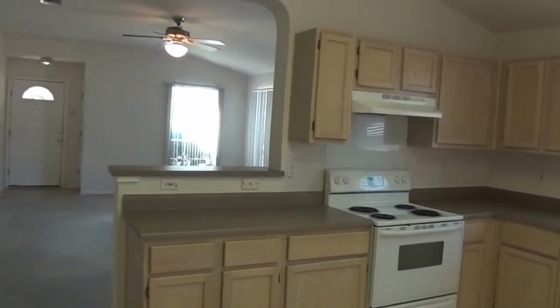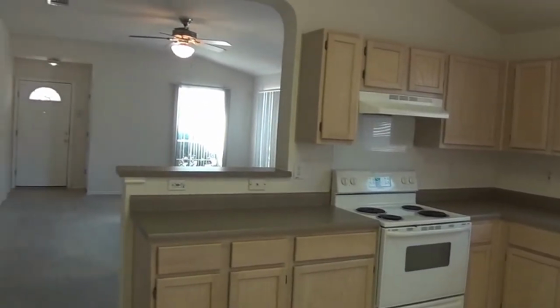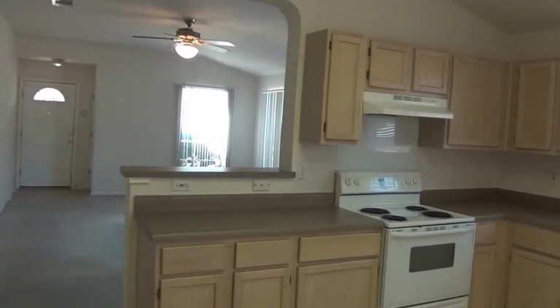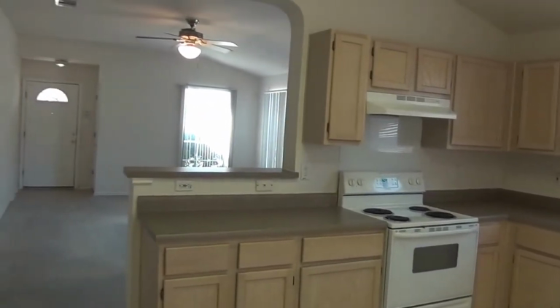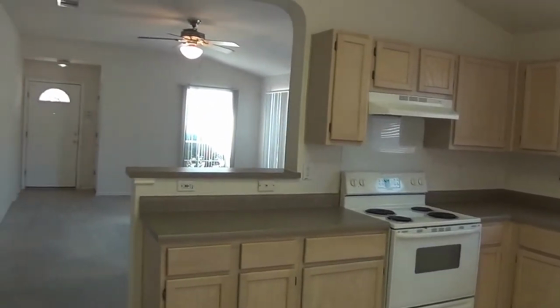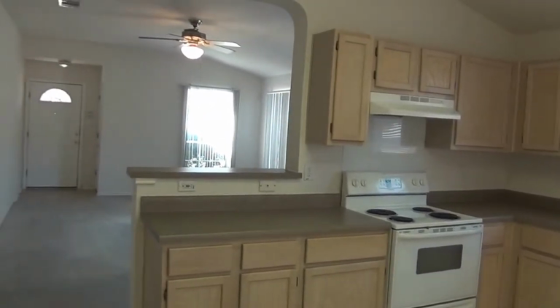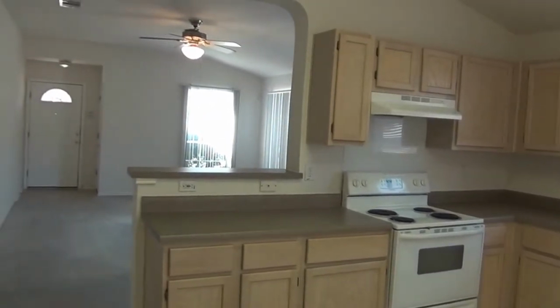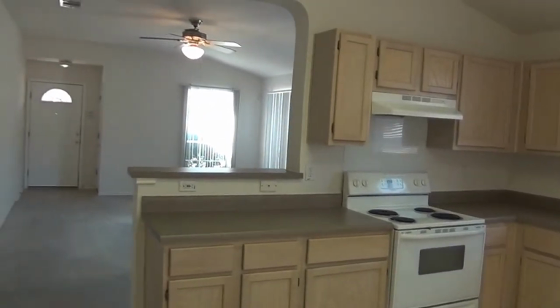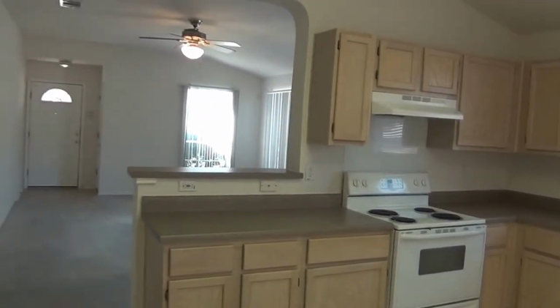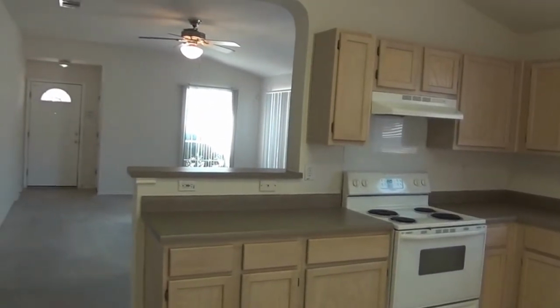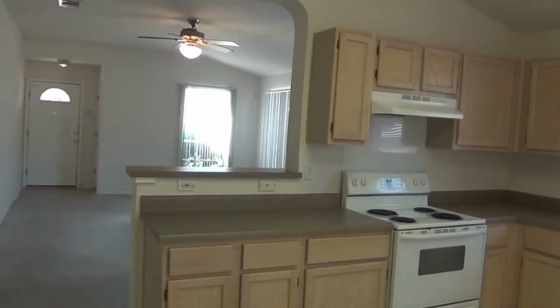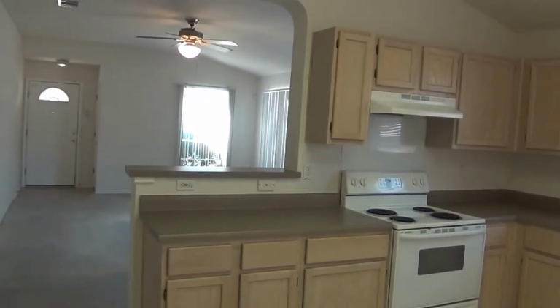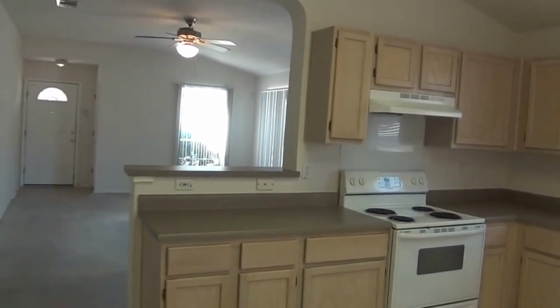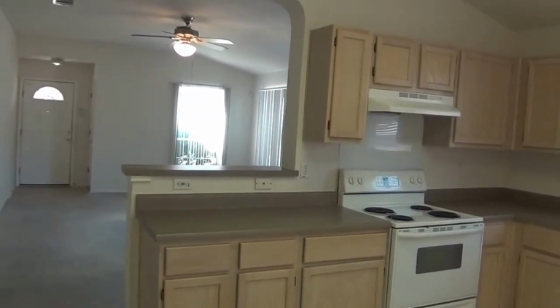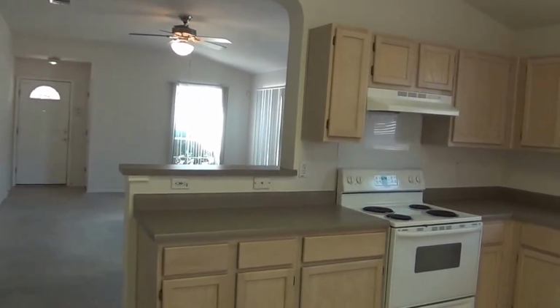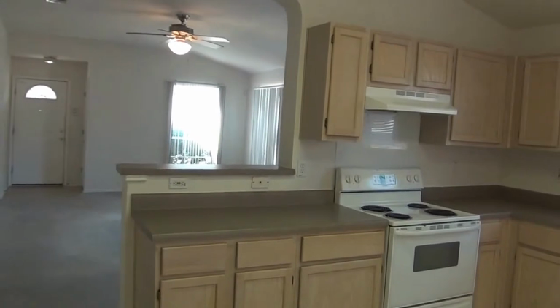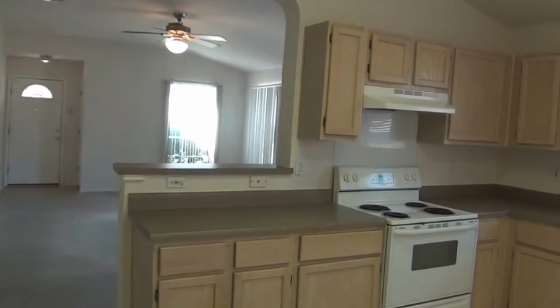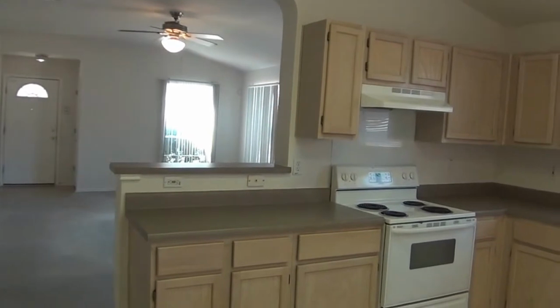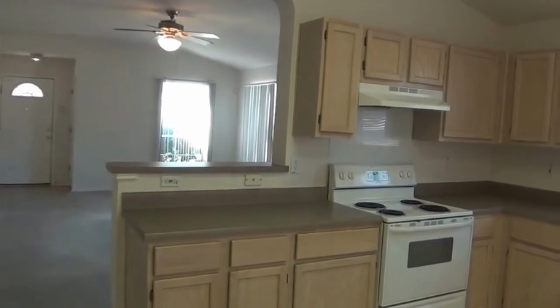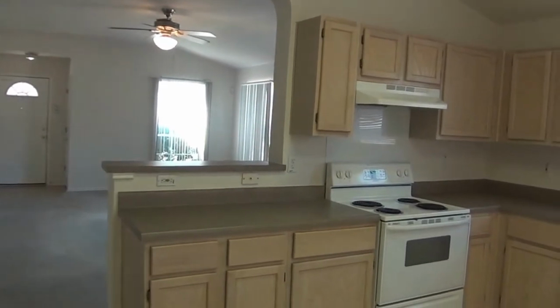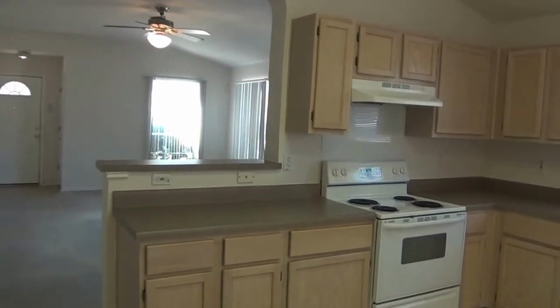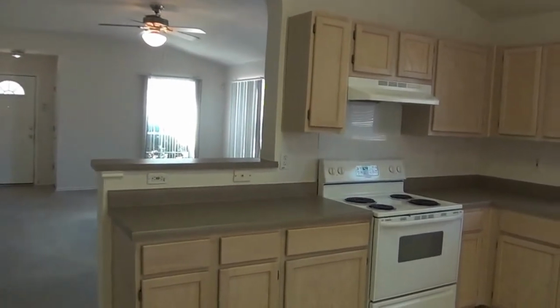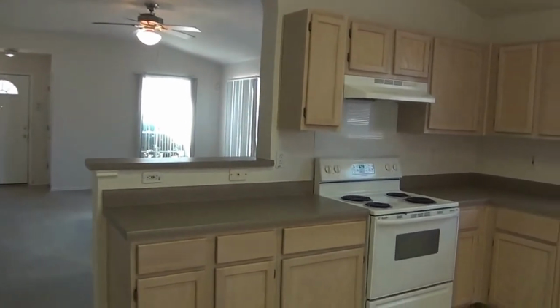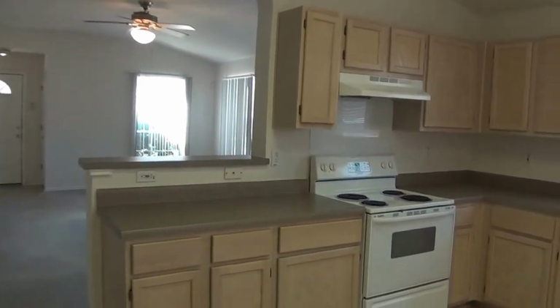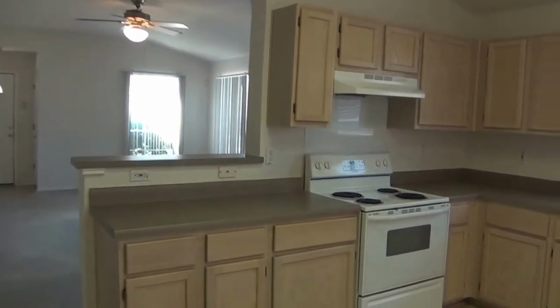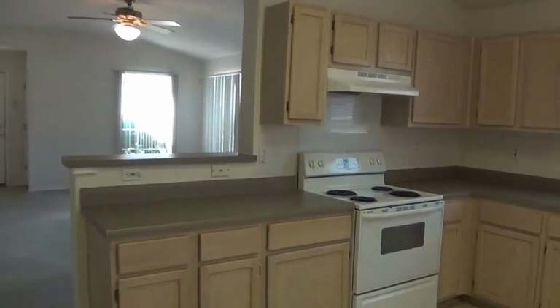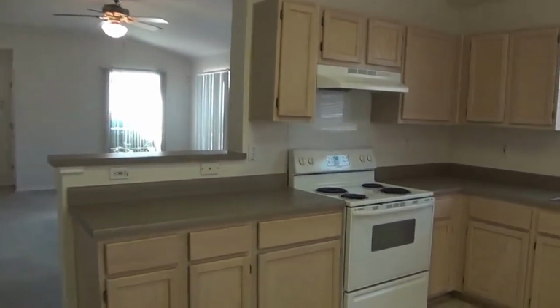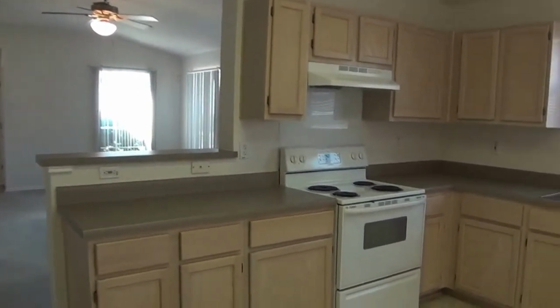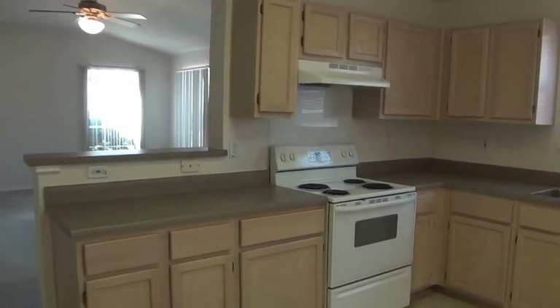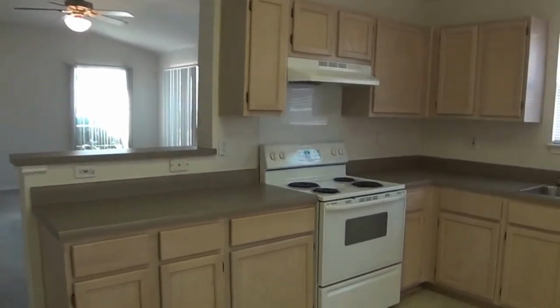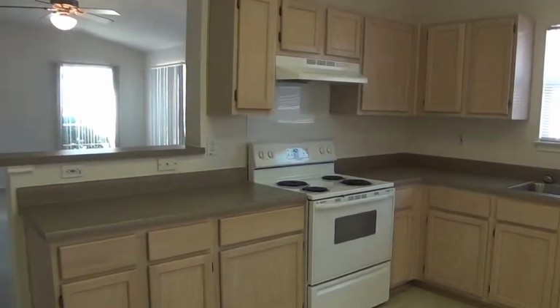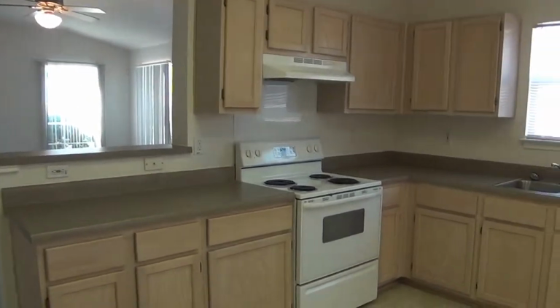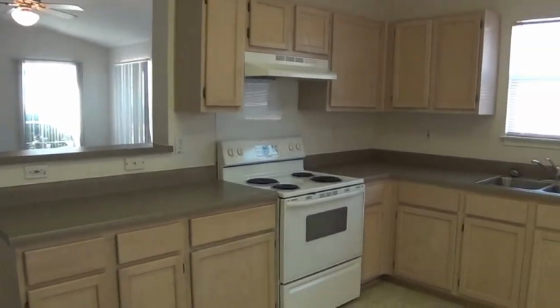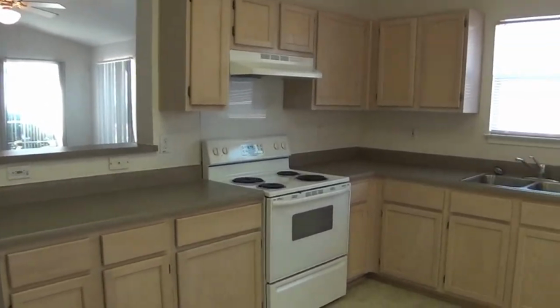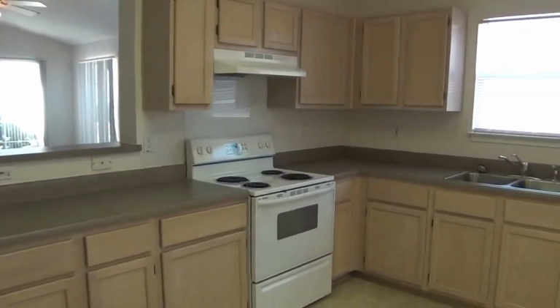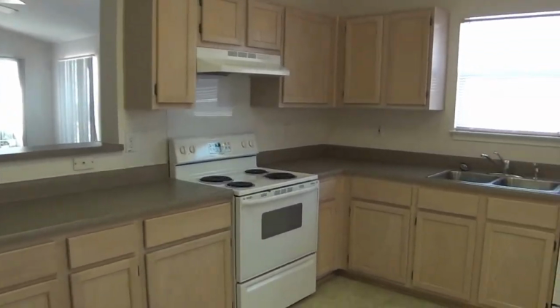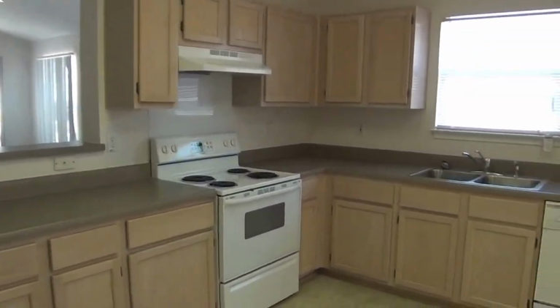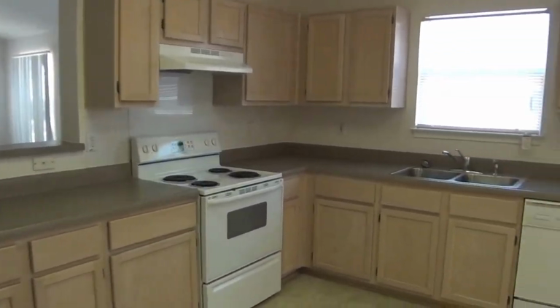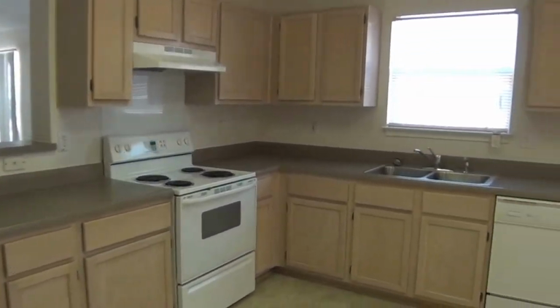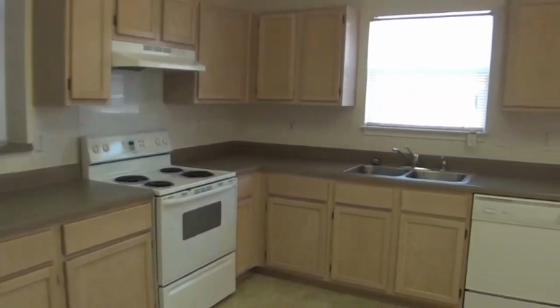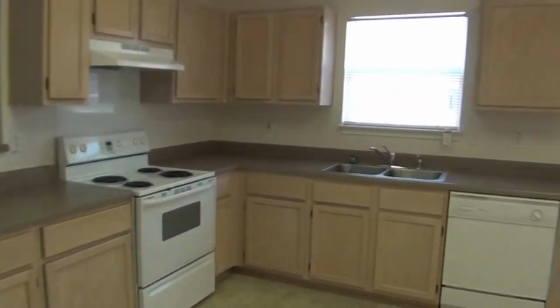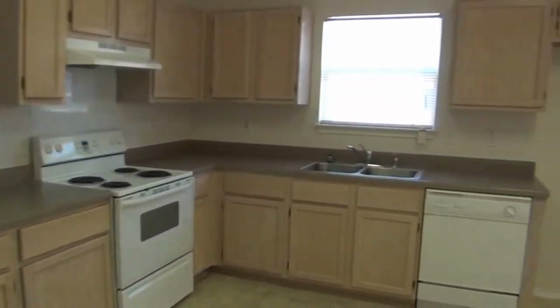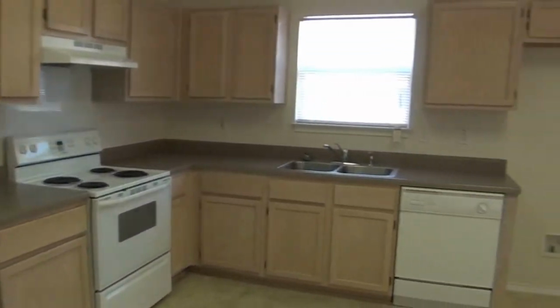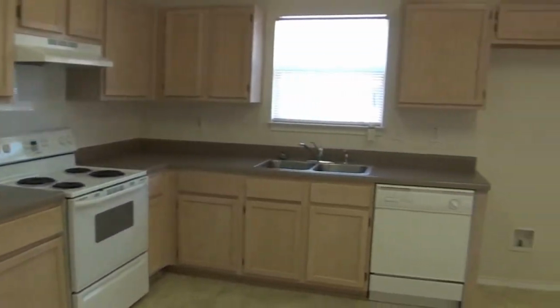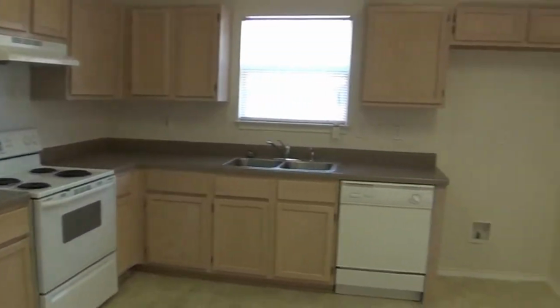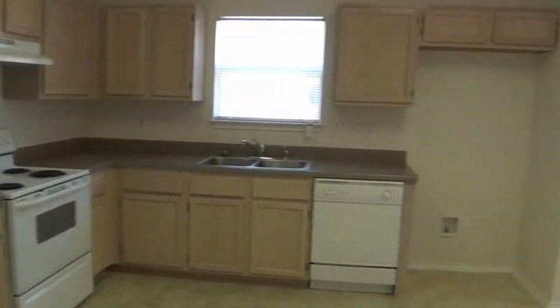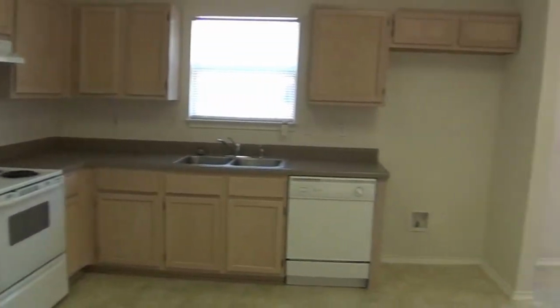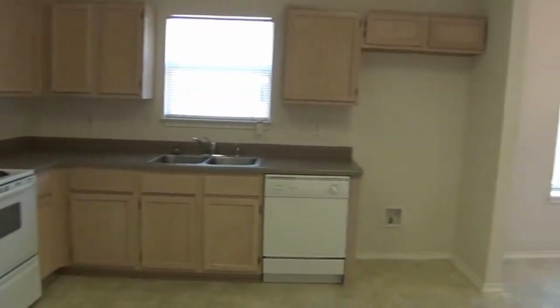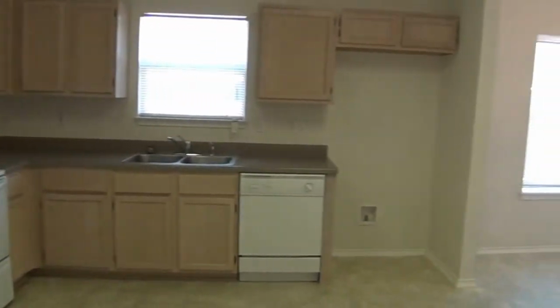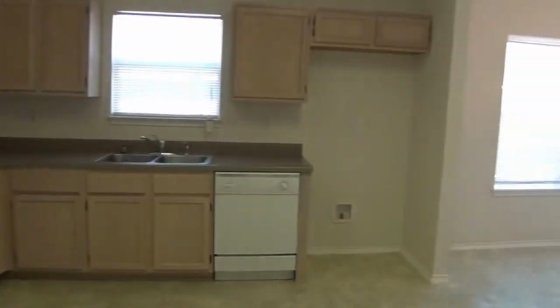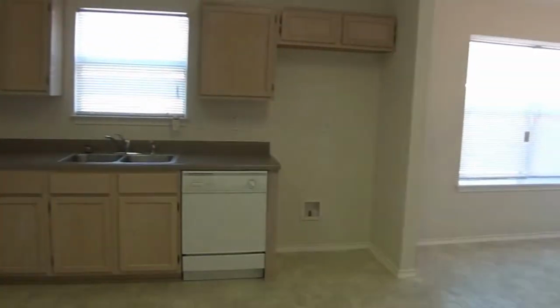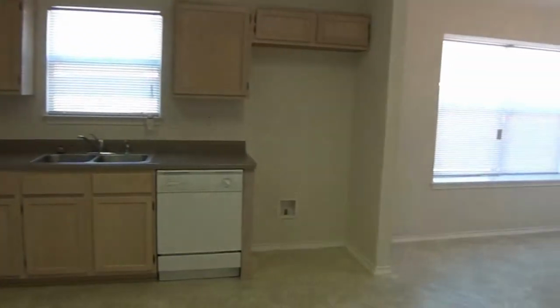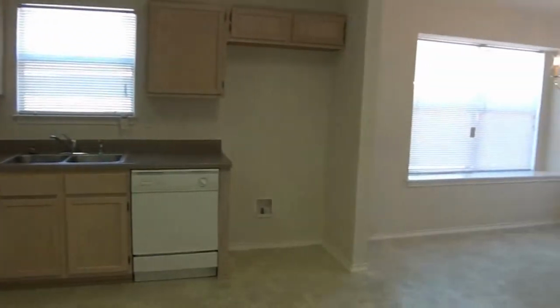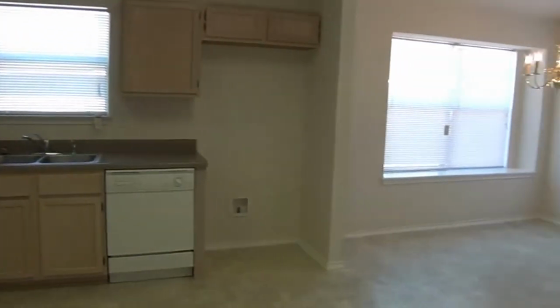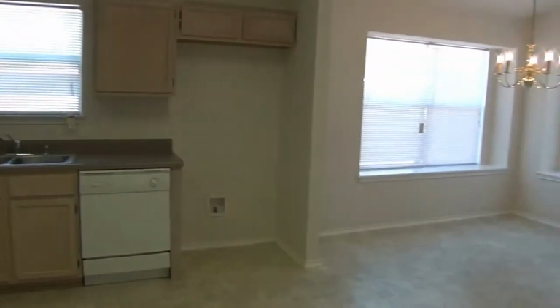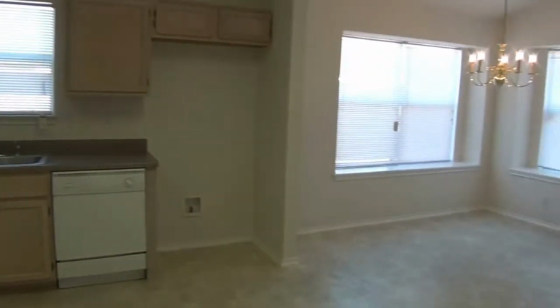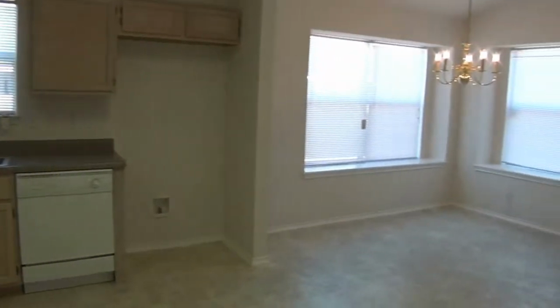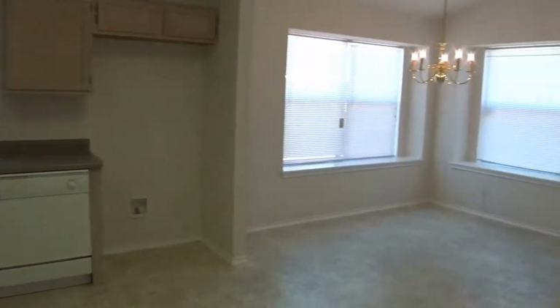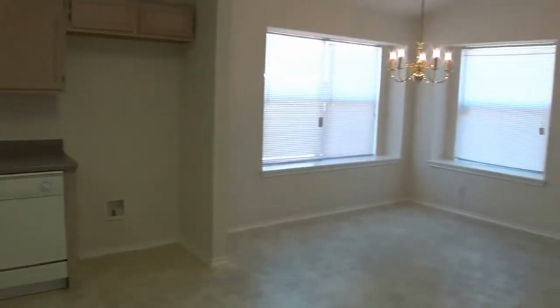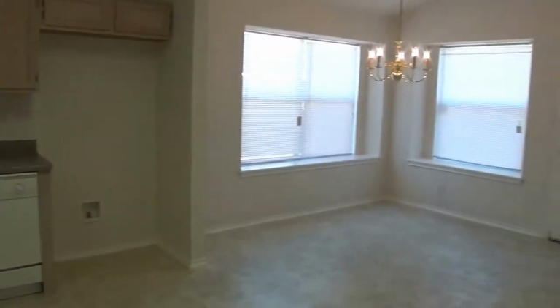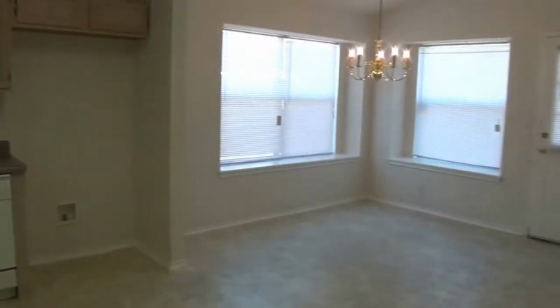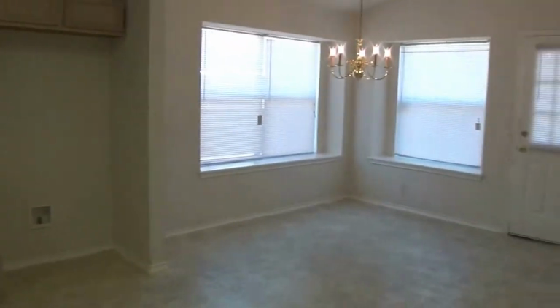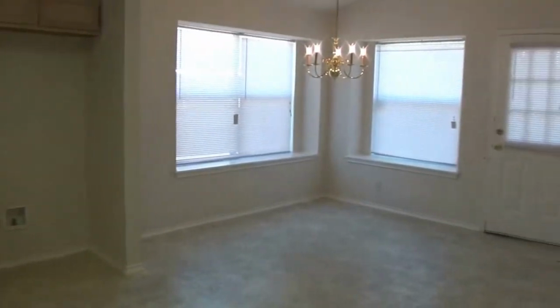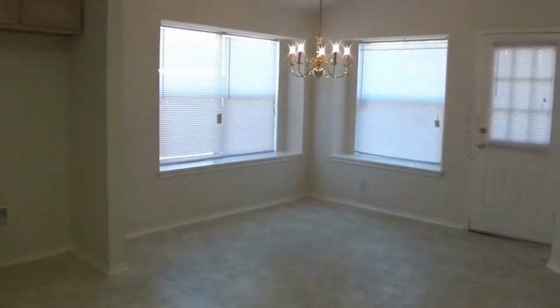Open floor plan, and over here we have the dining area.